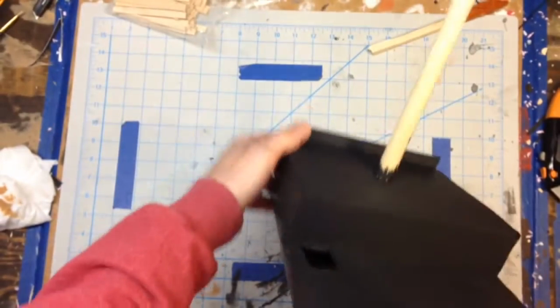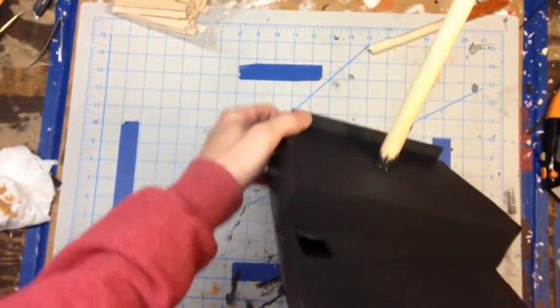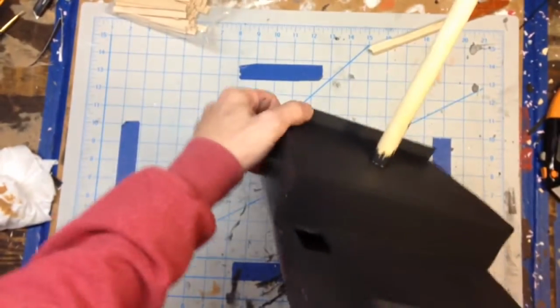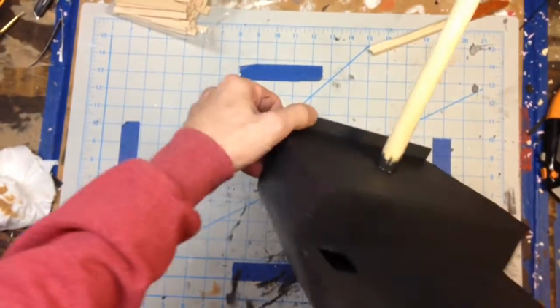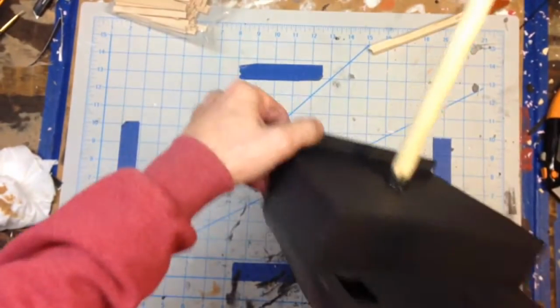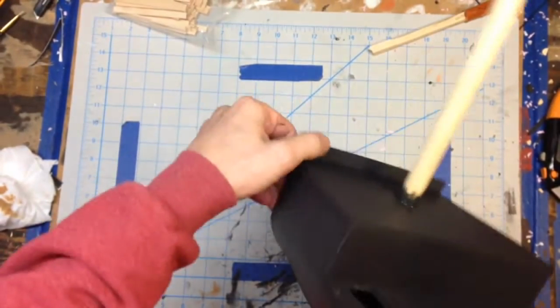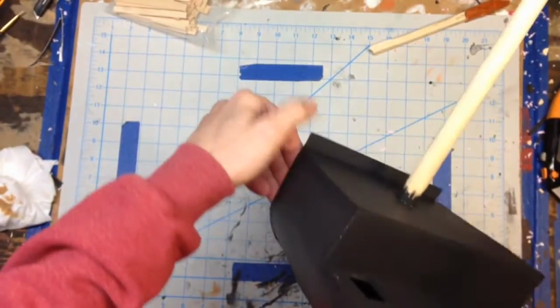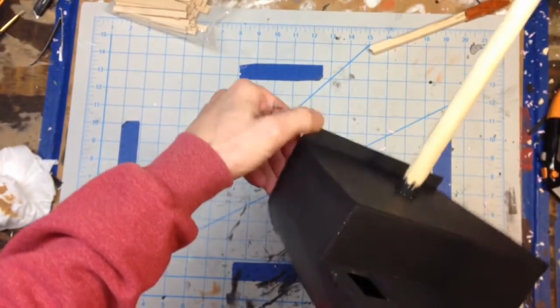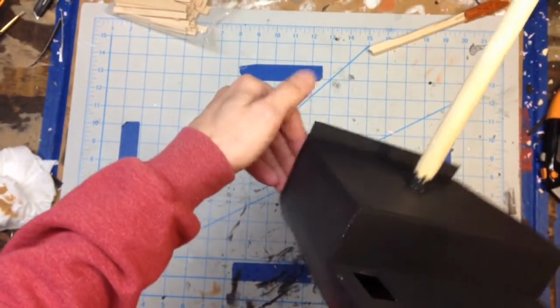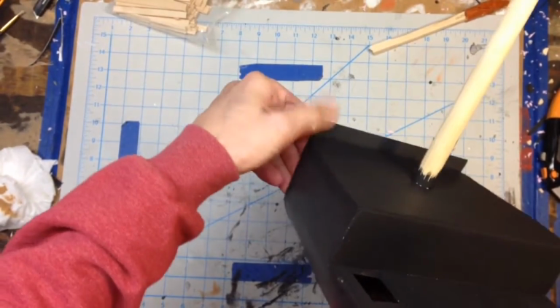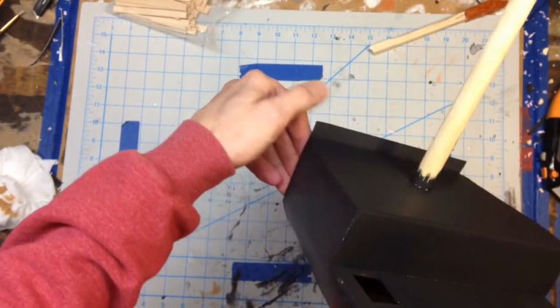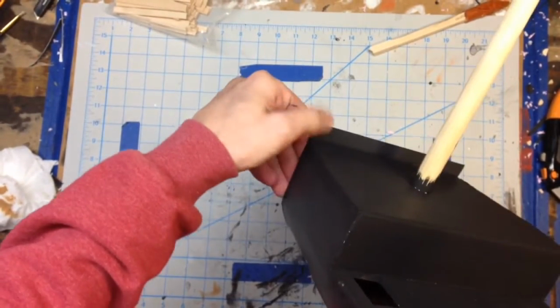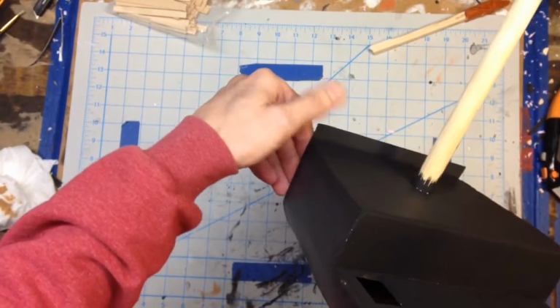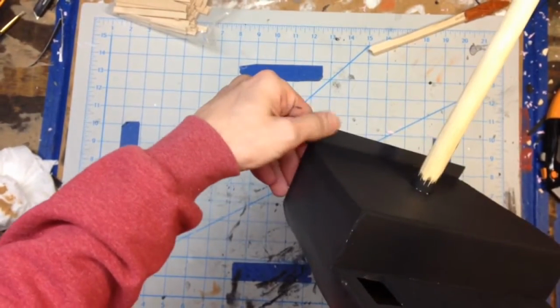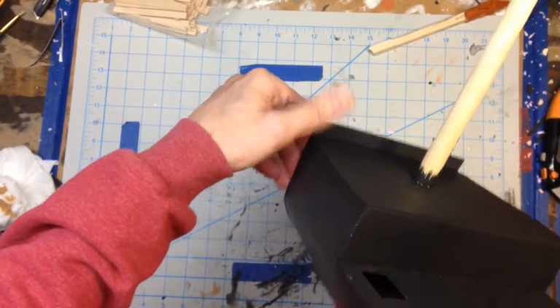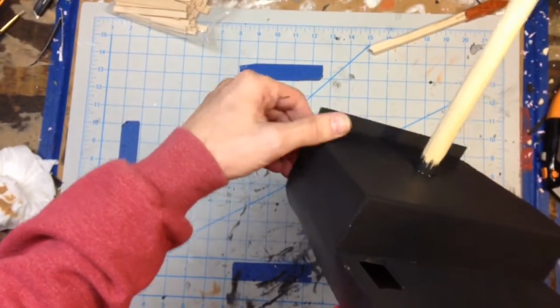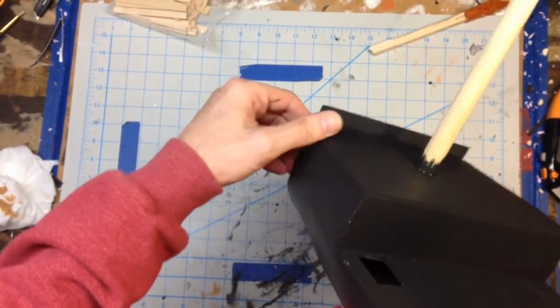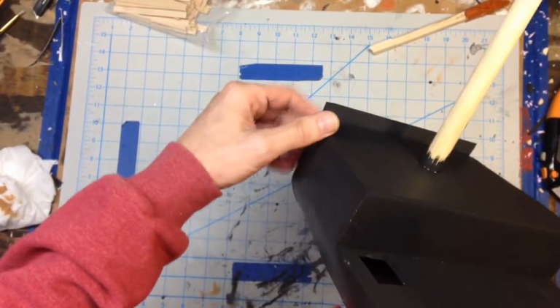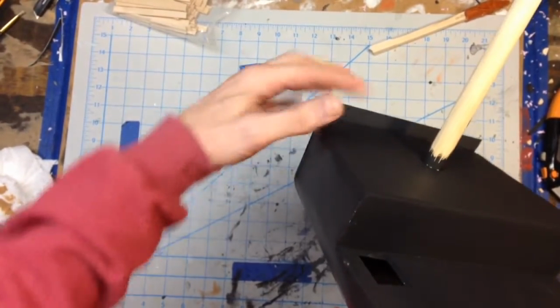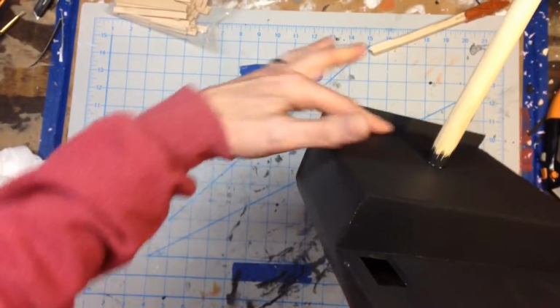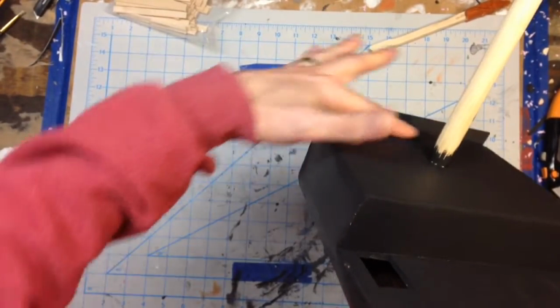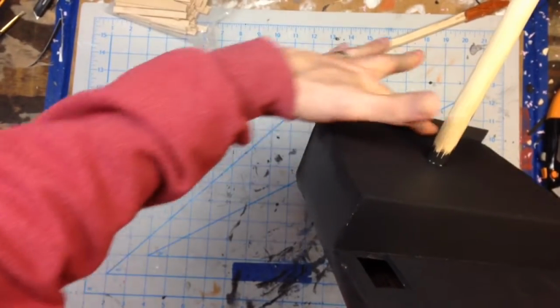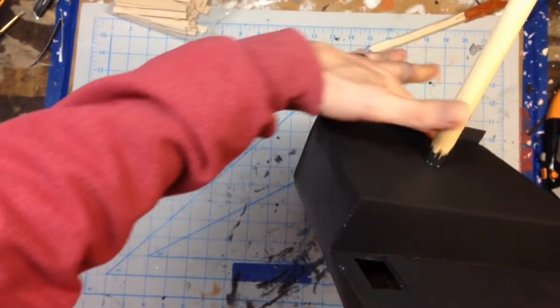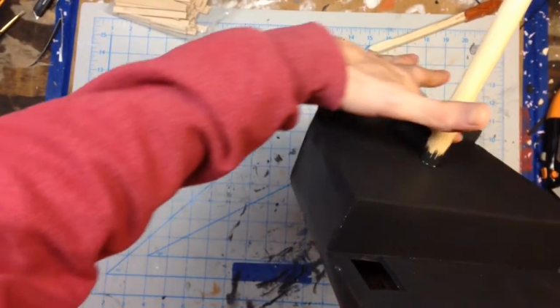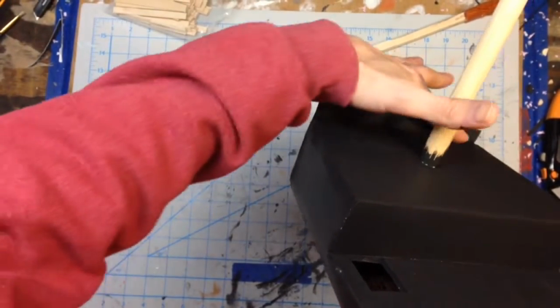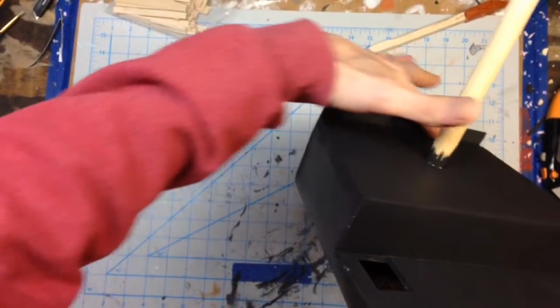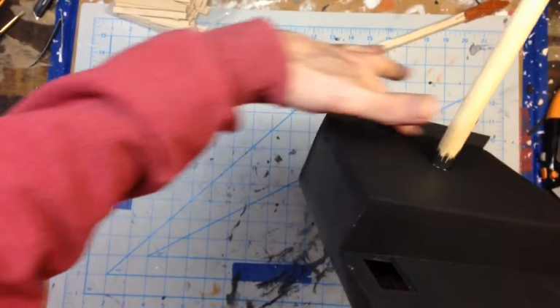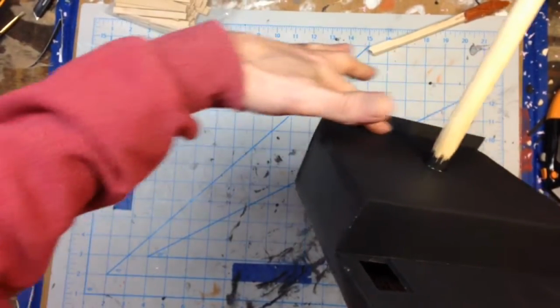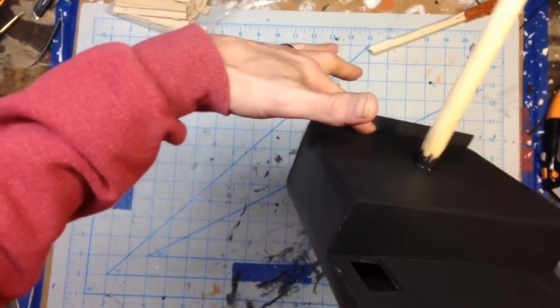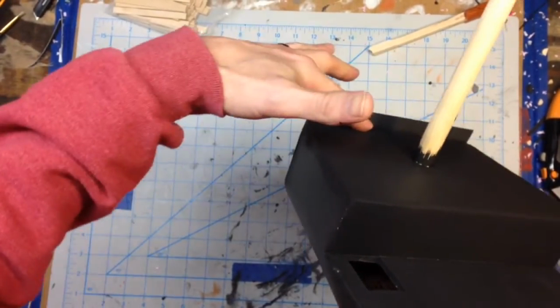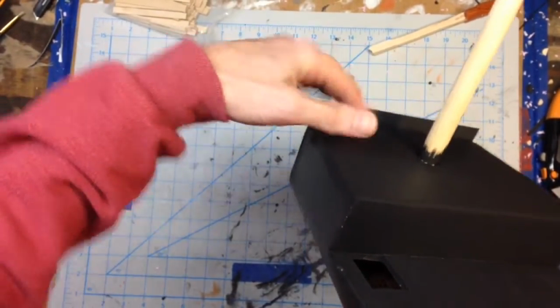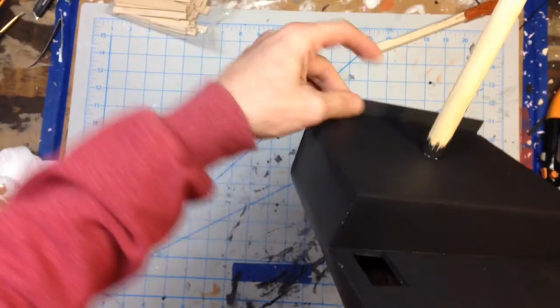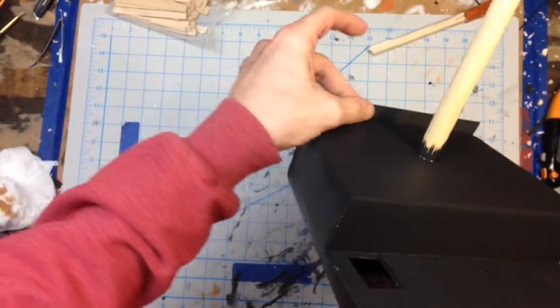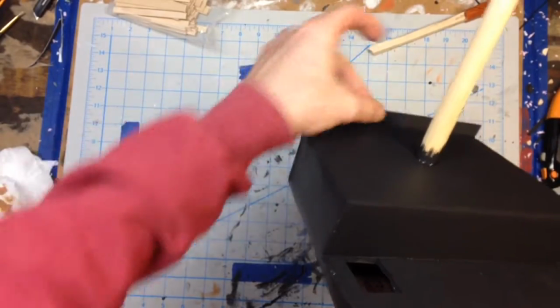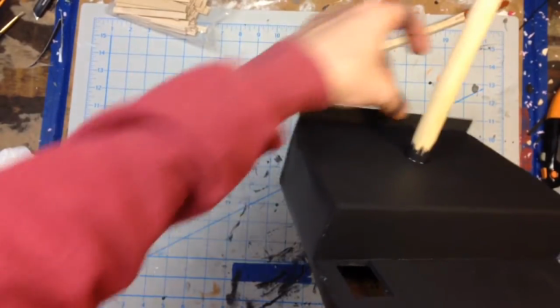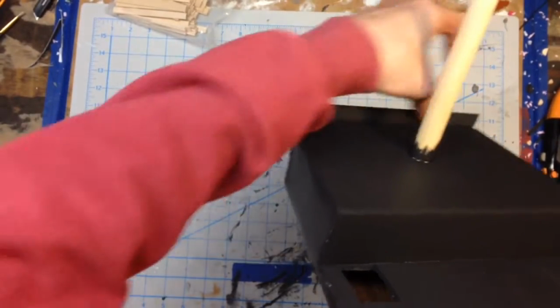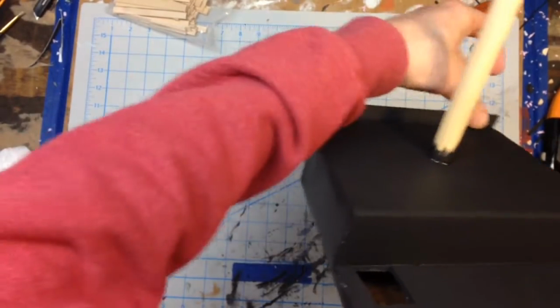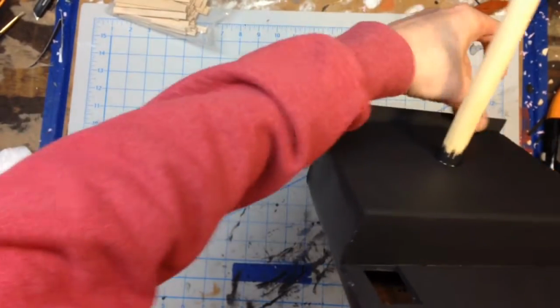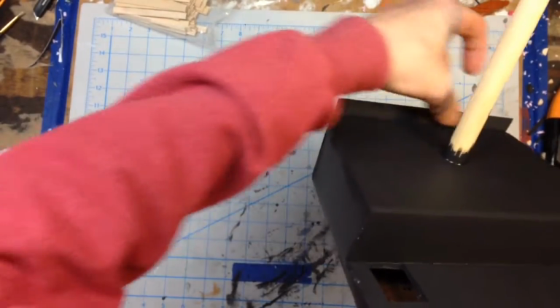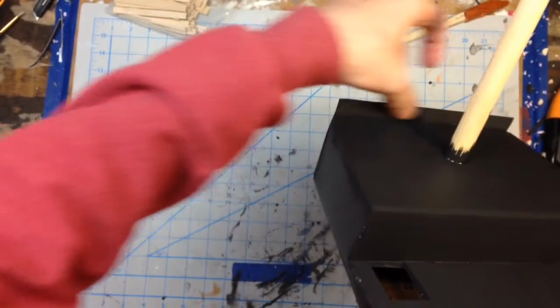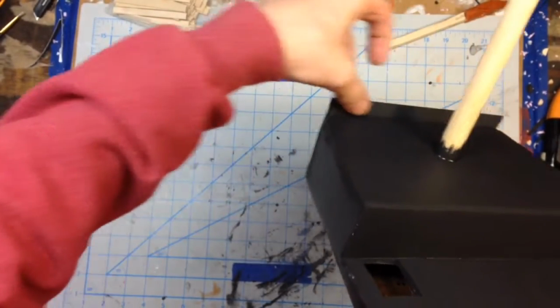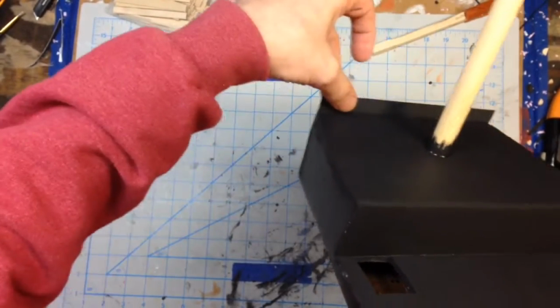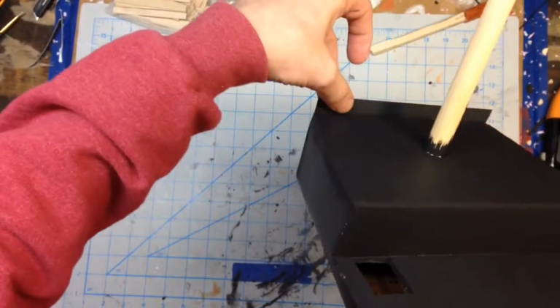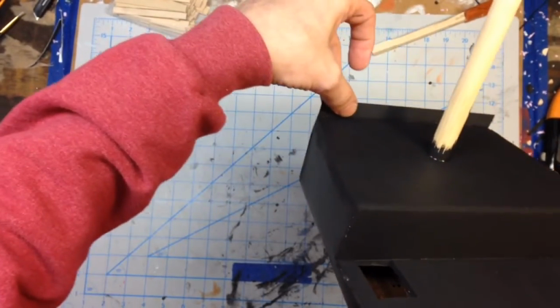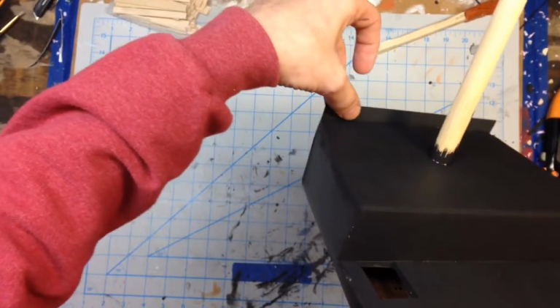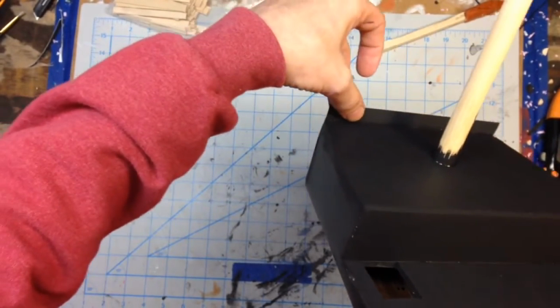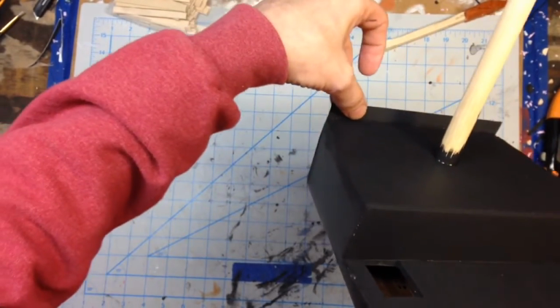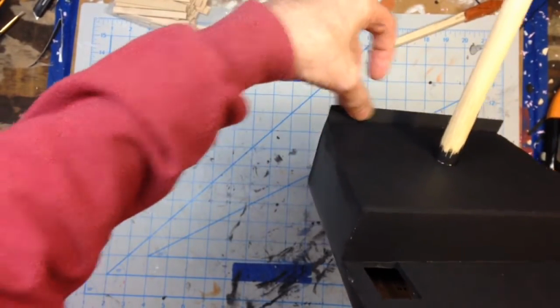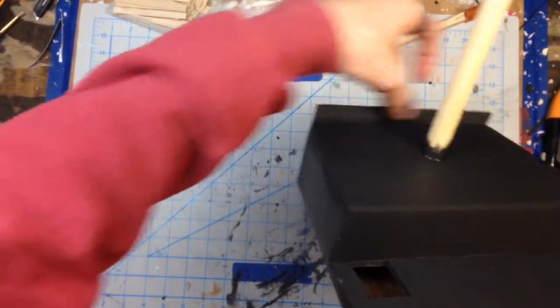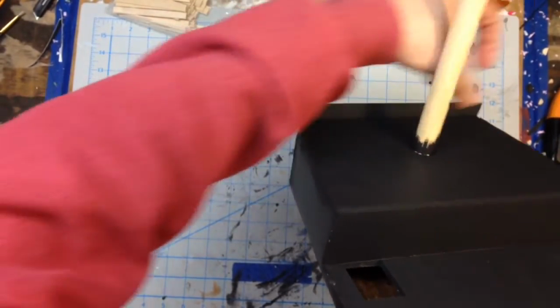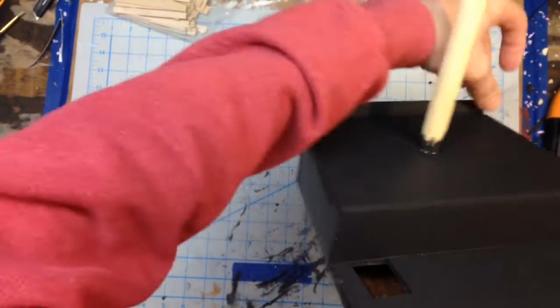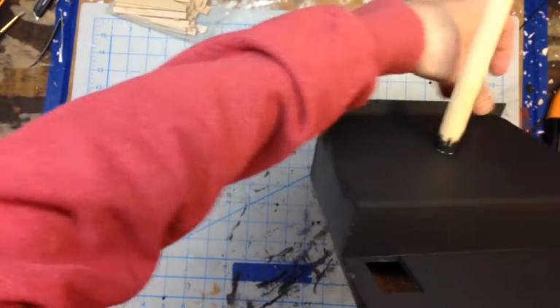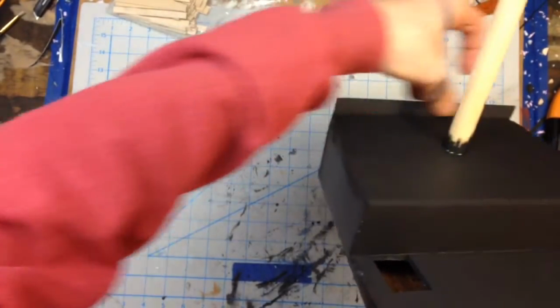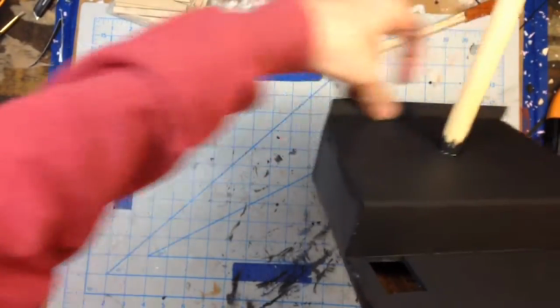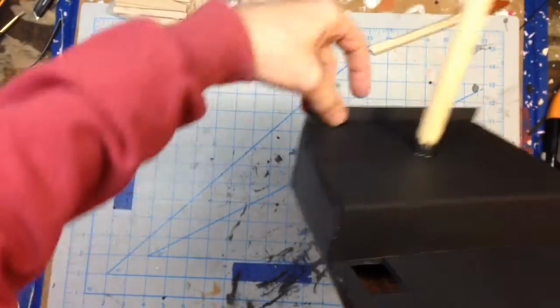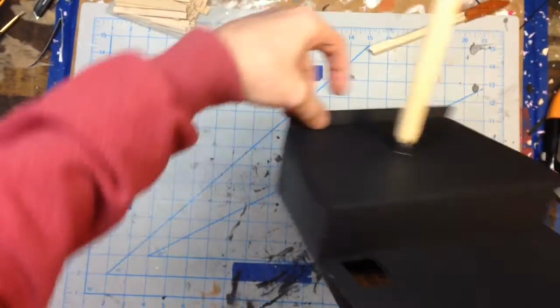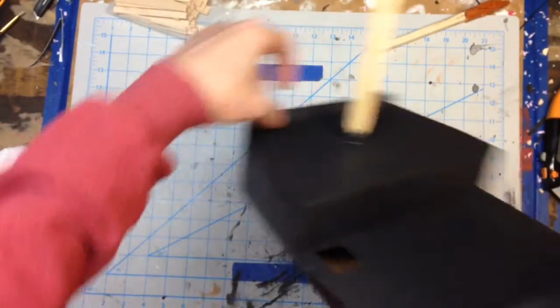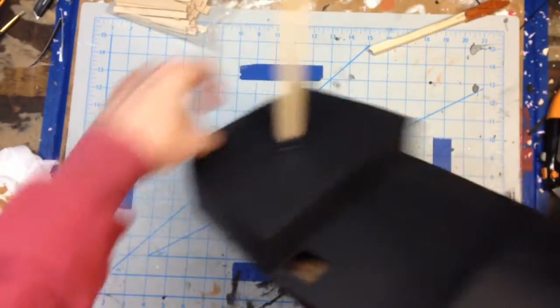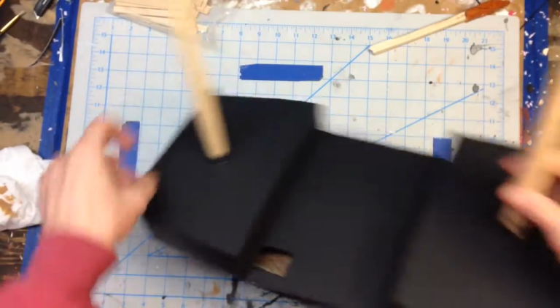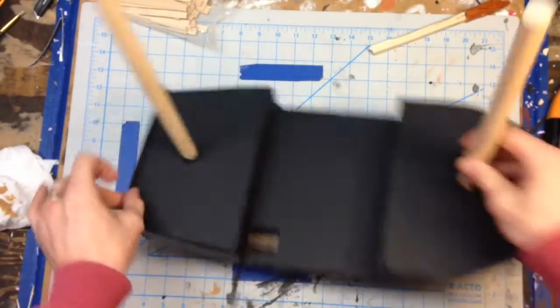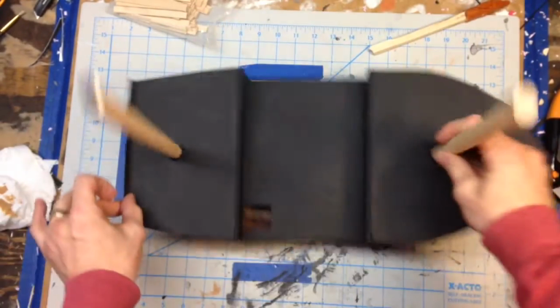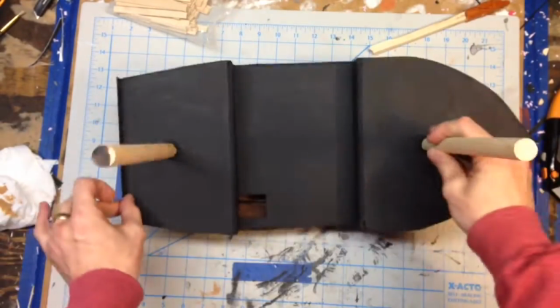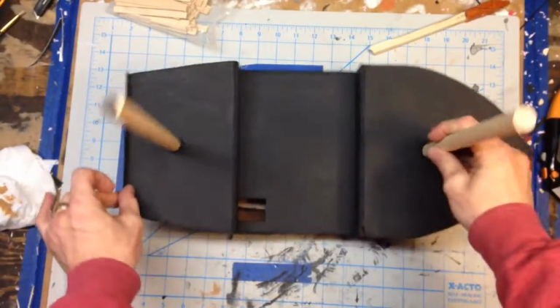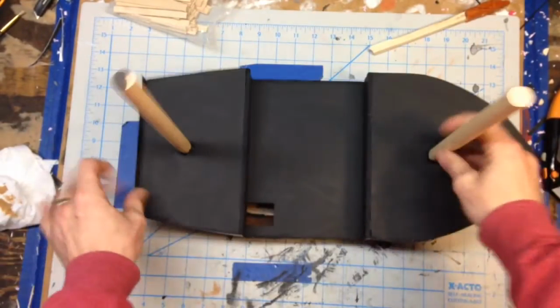Left a little lip here that will be part of when I do the covering — I'll work that into the railing.